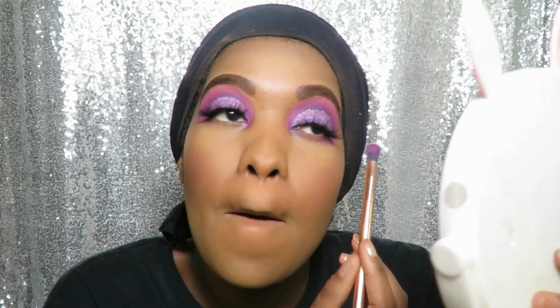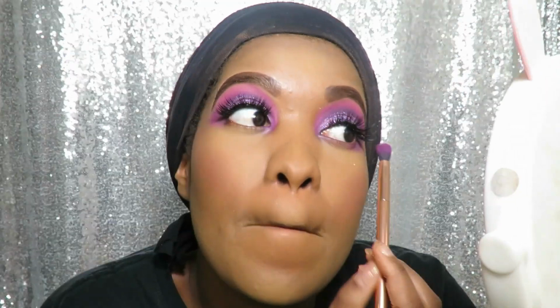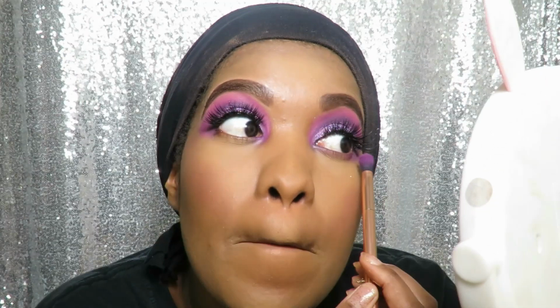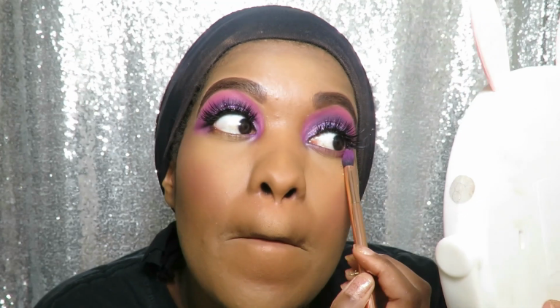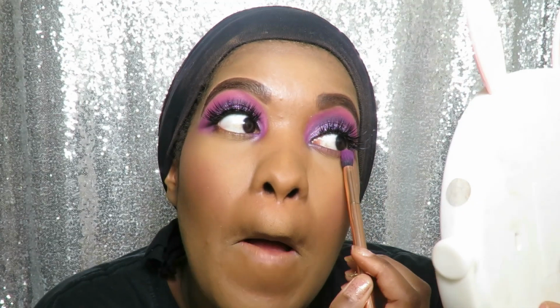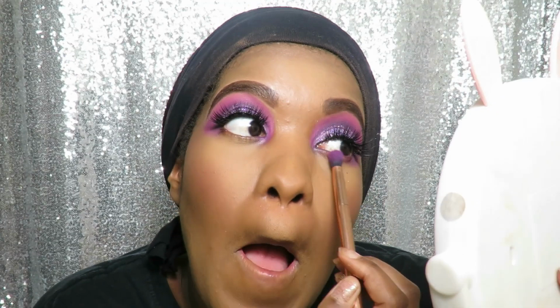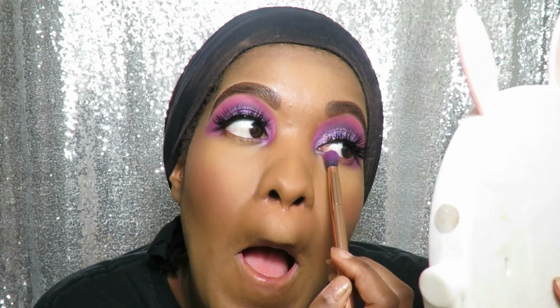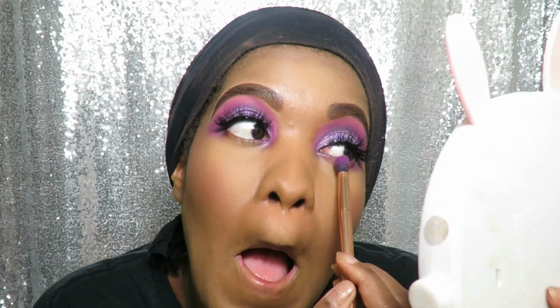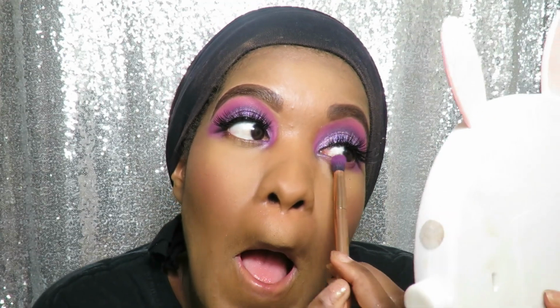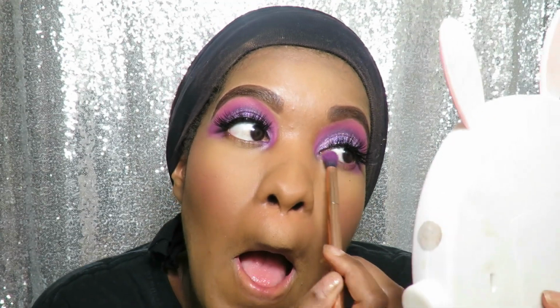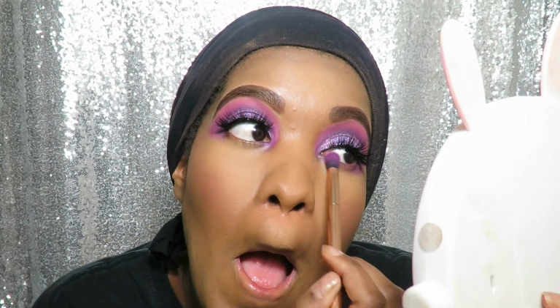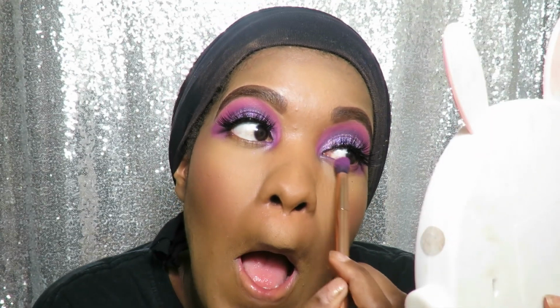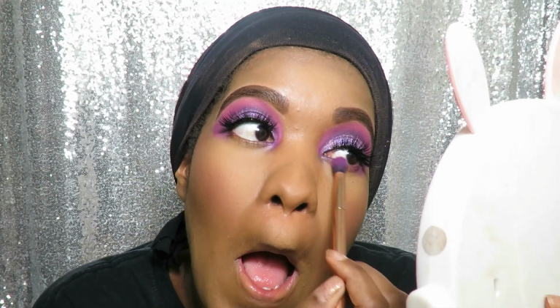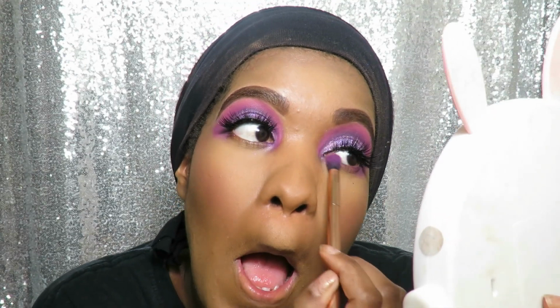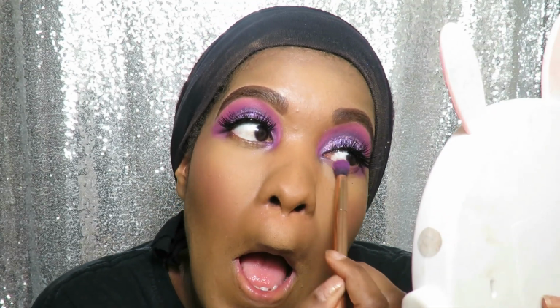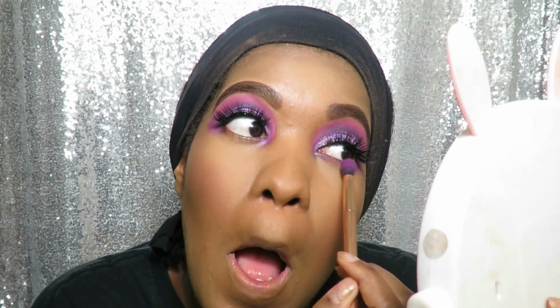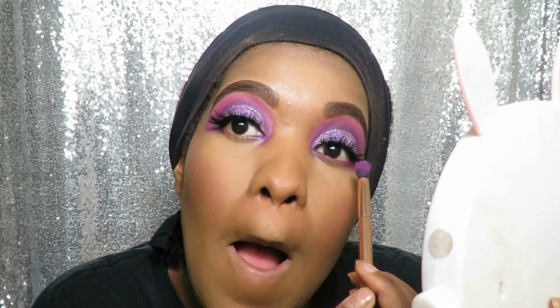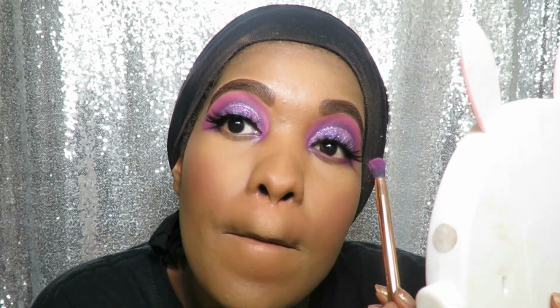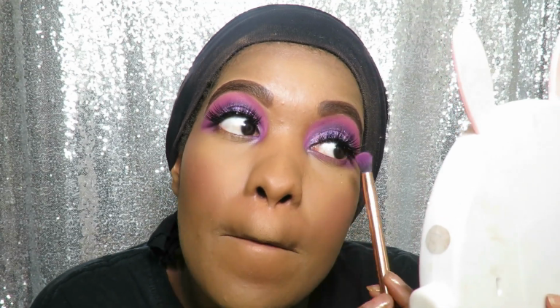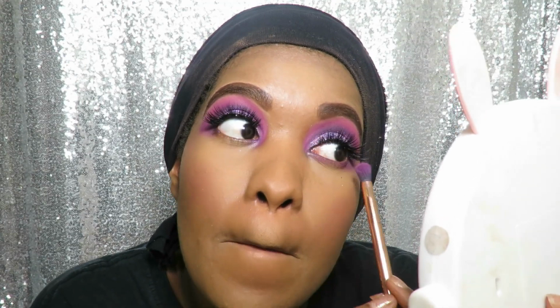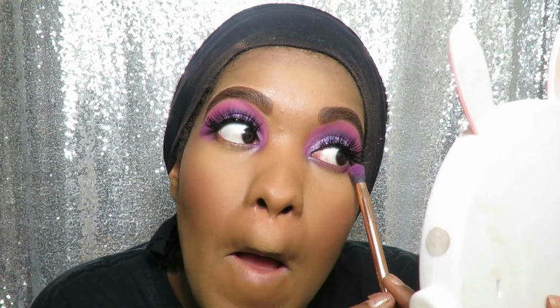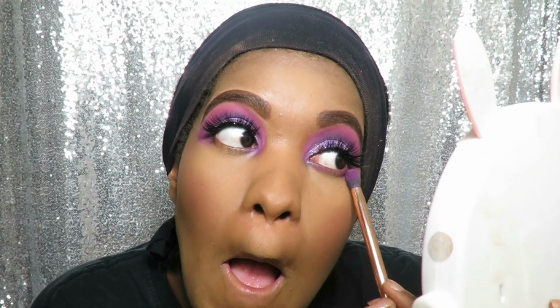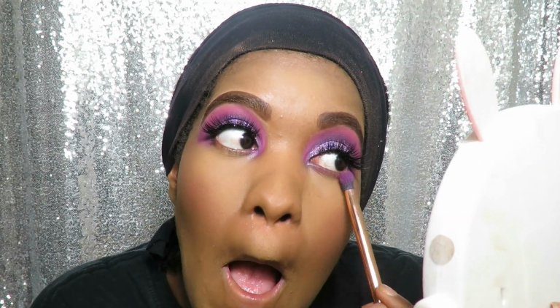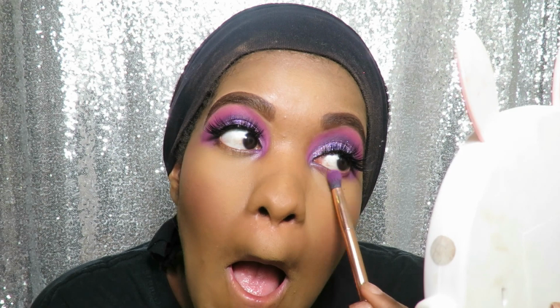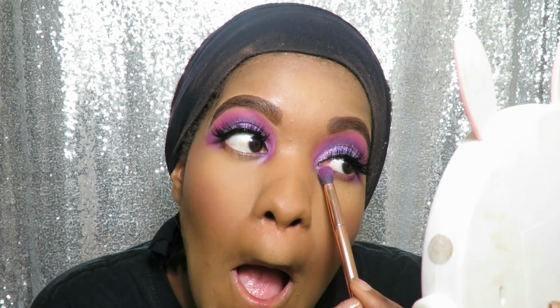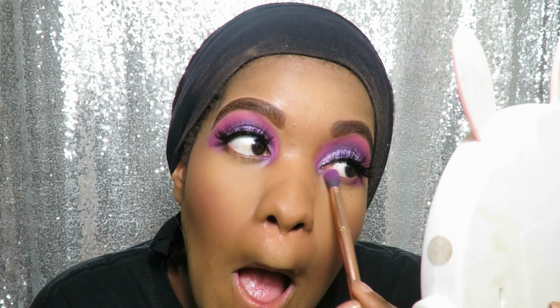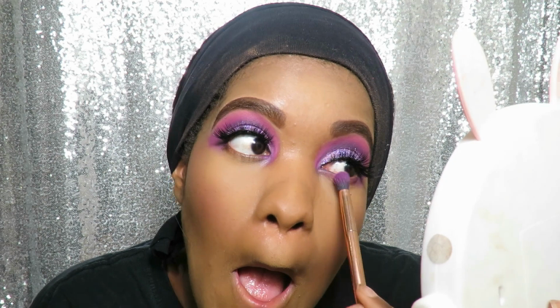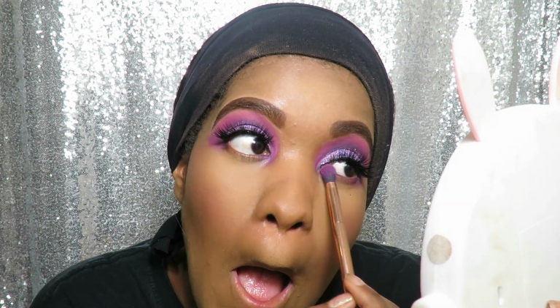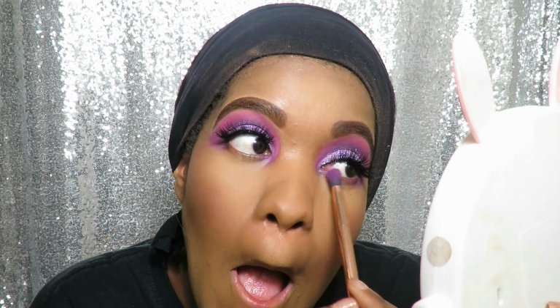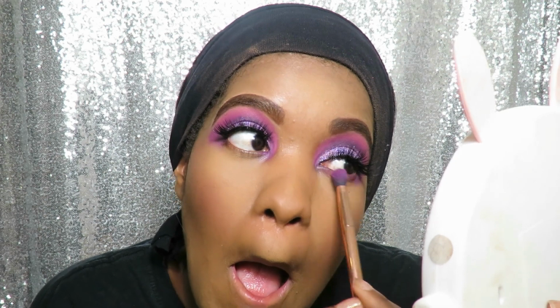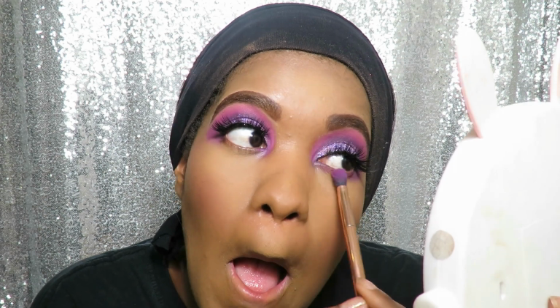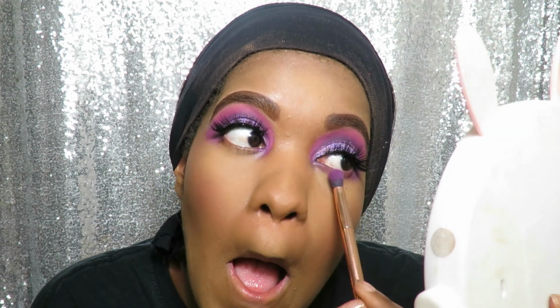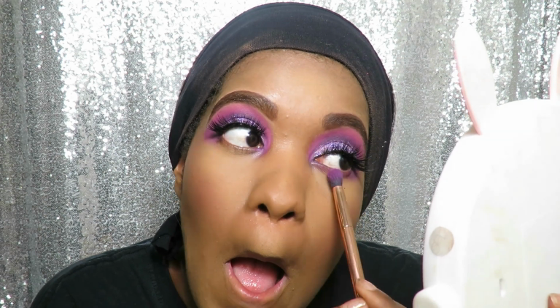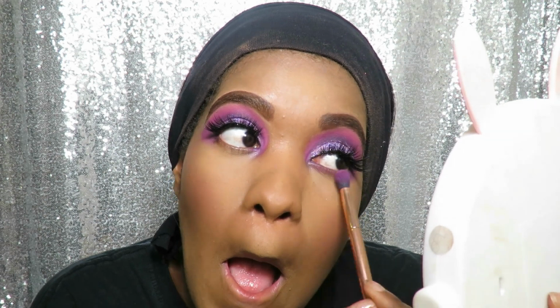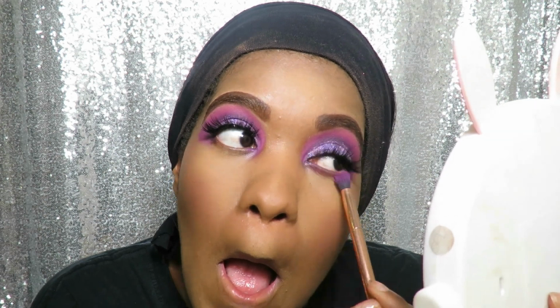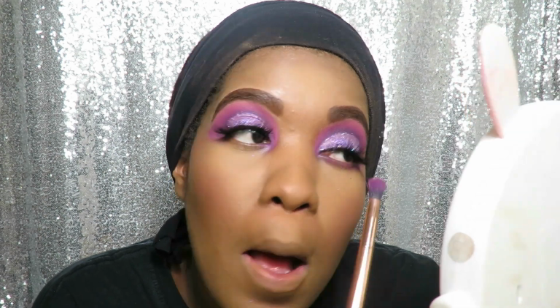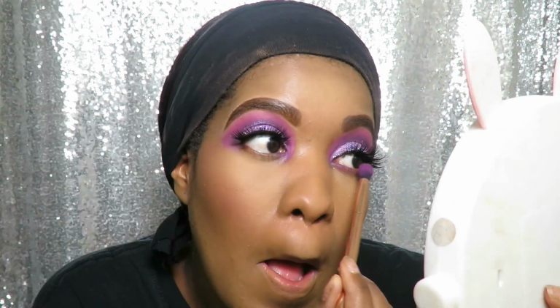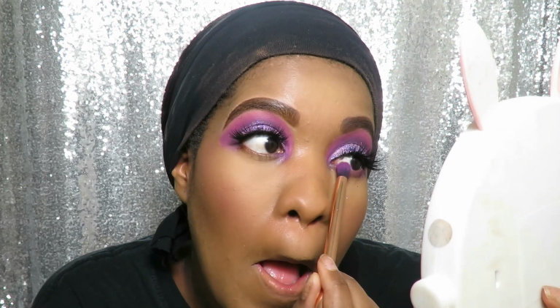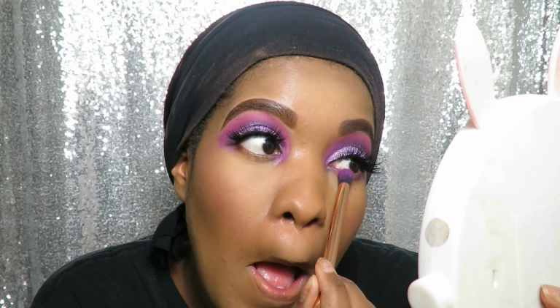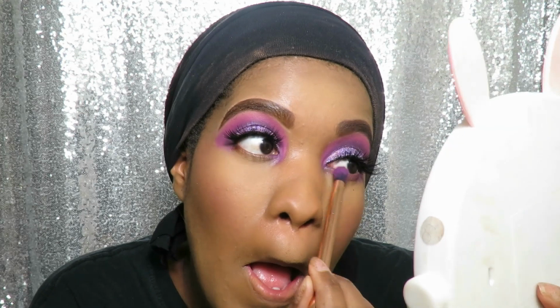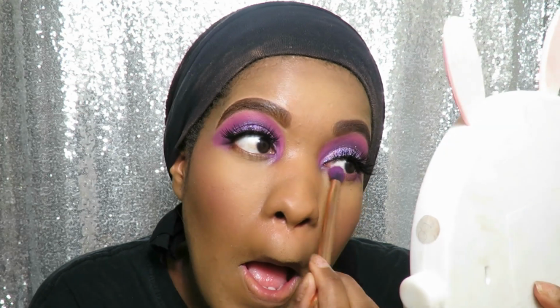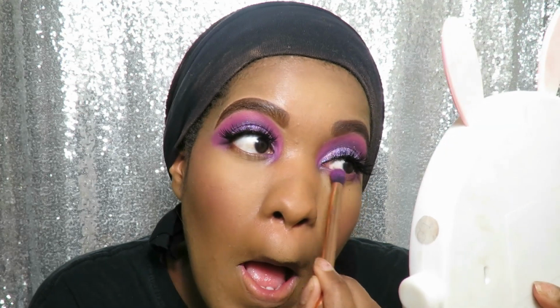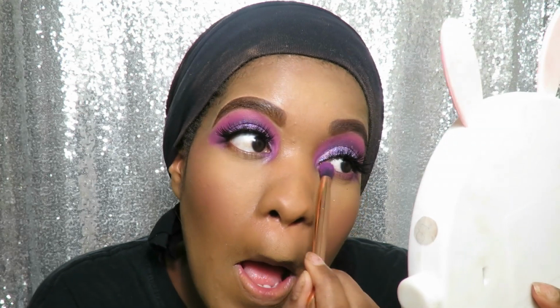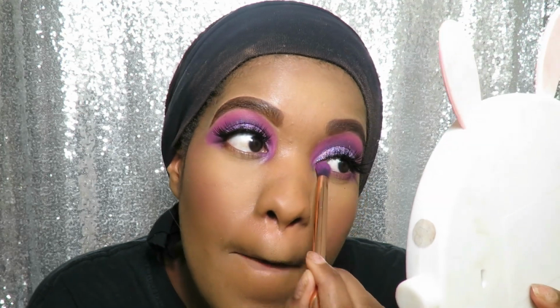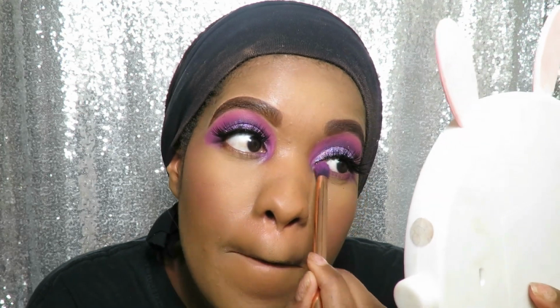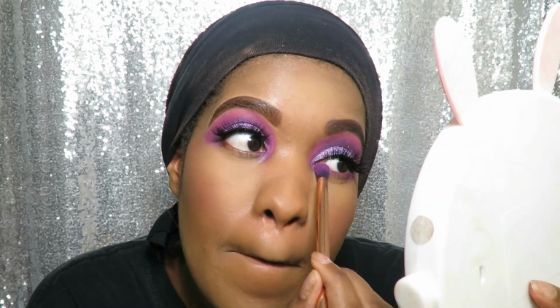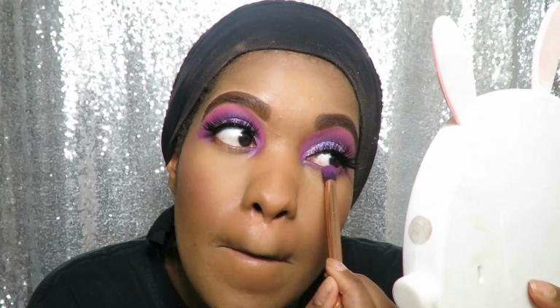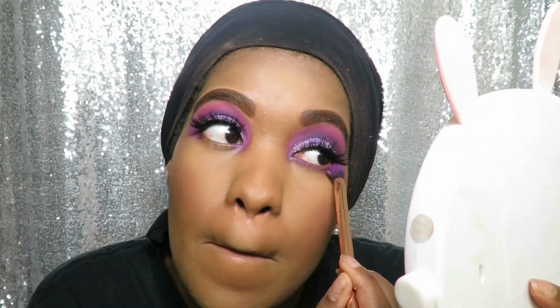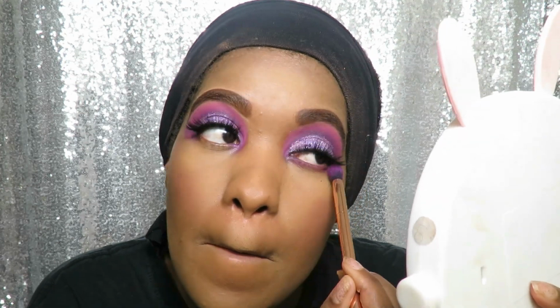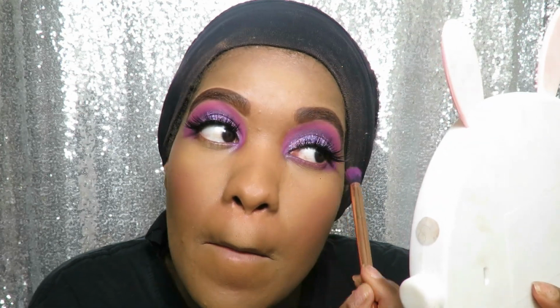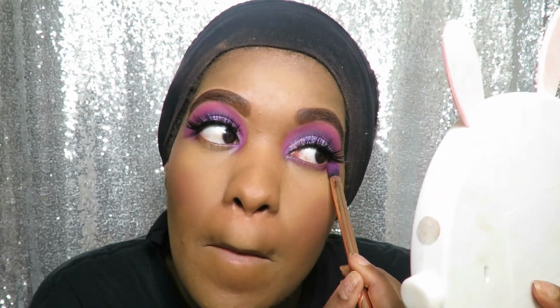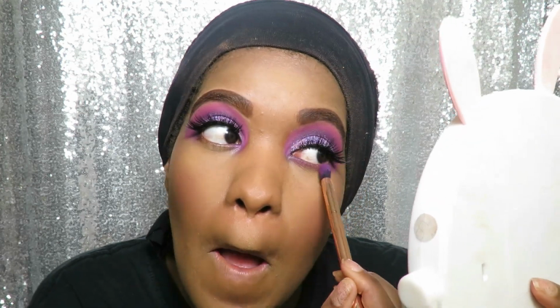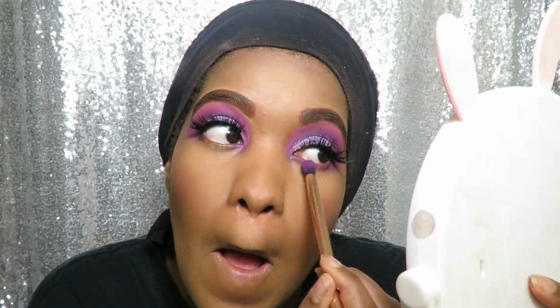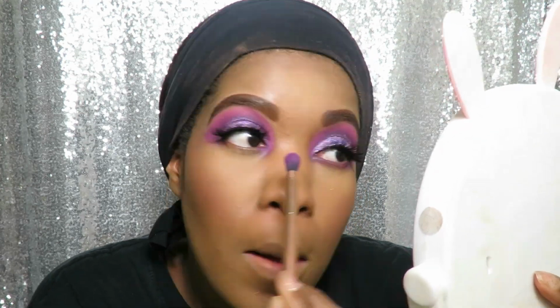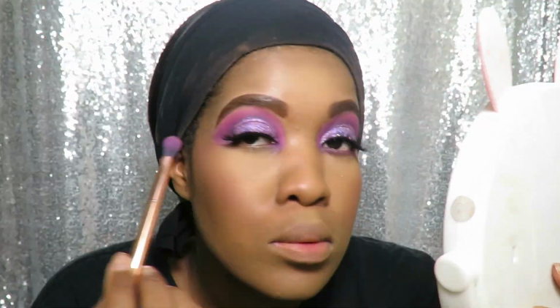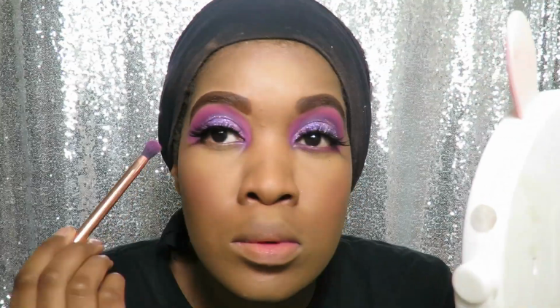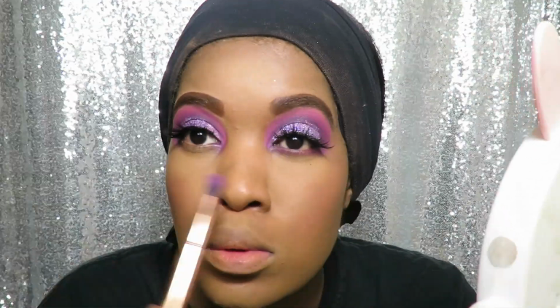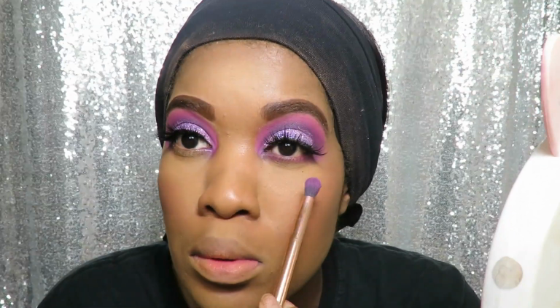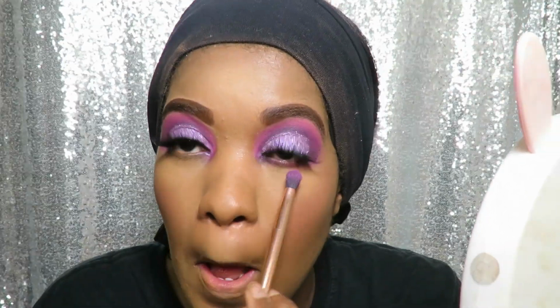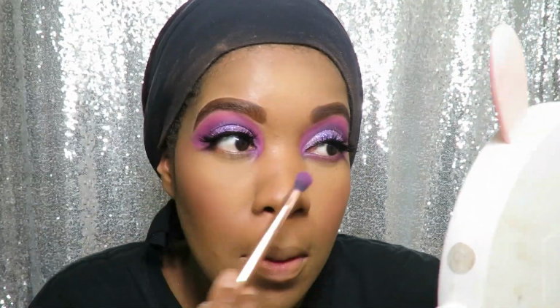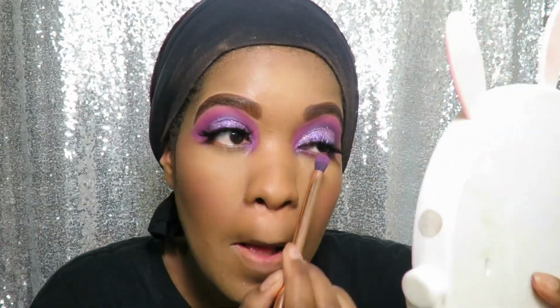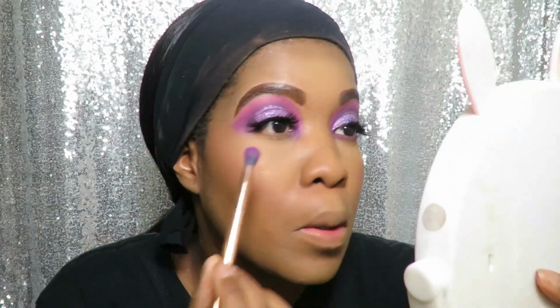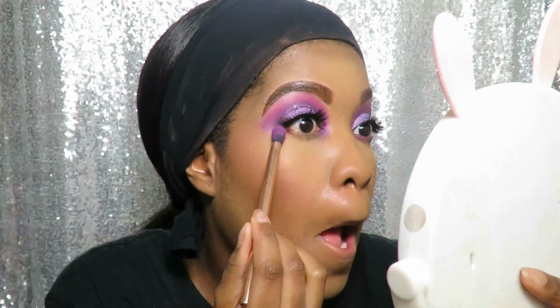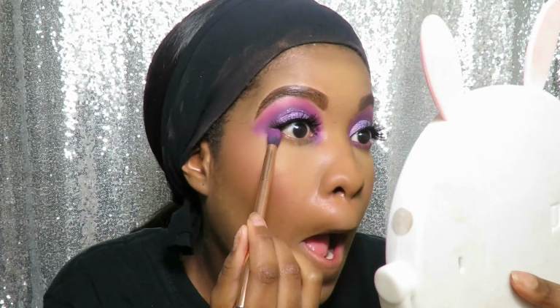For my under eye, I'm going to go back with the colour Girly and the pink colour just to blend everything together.